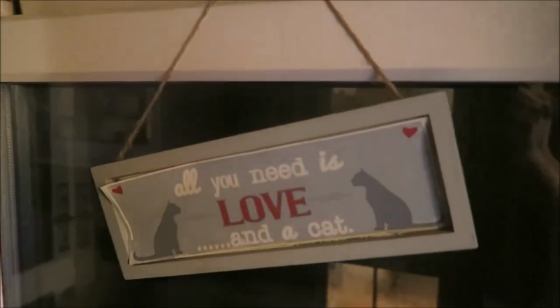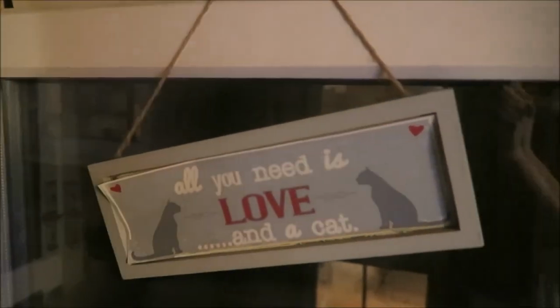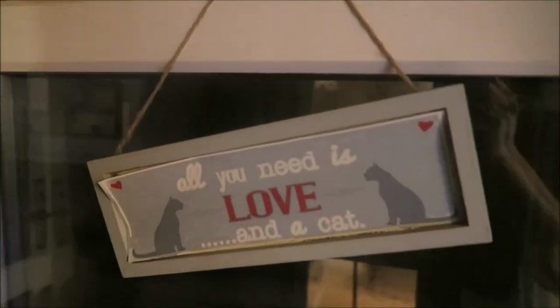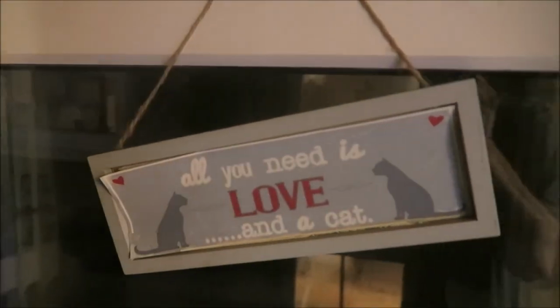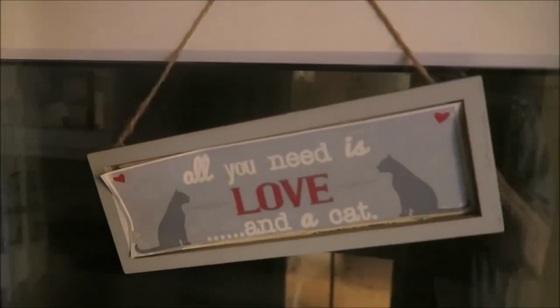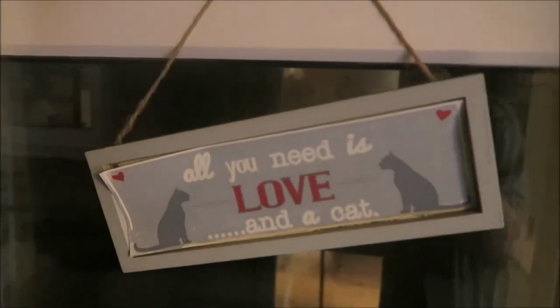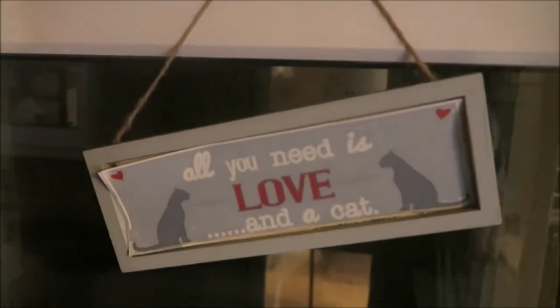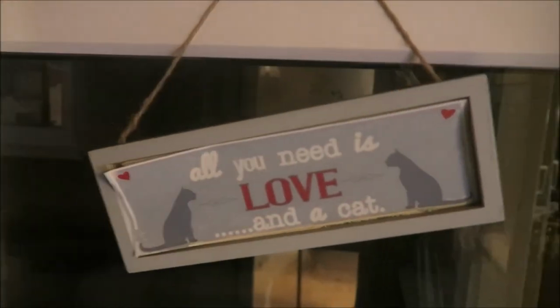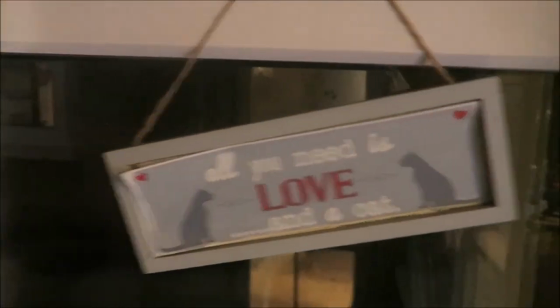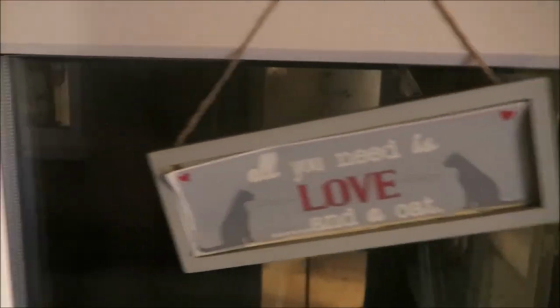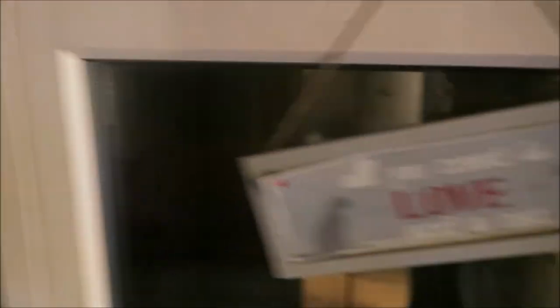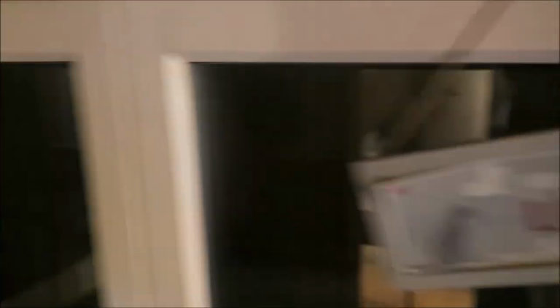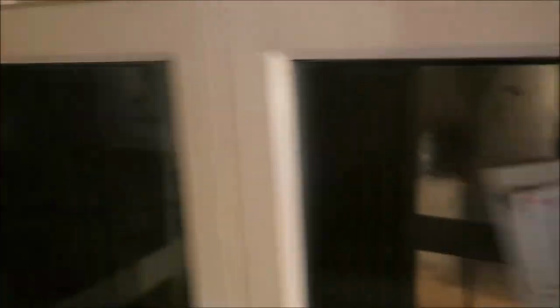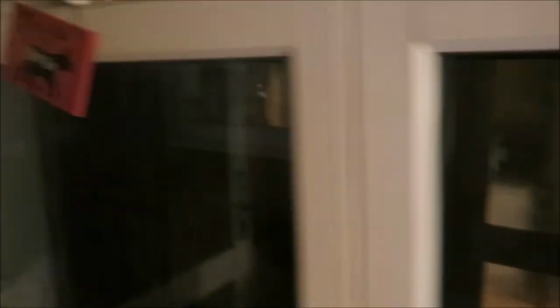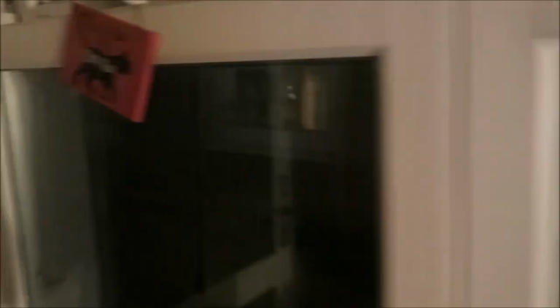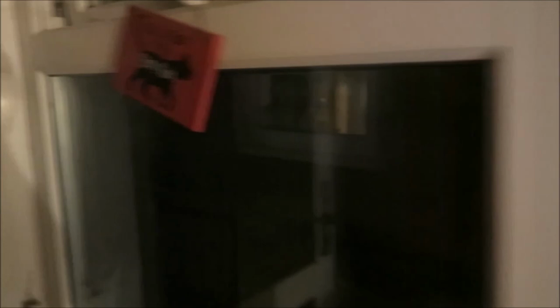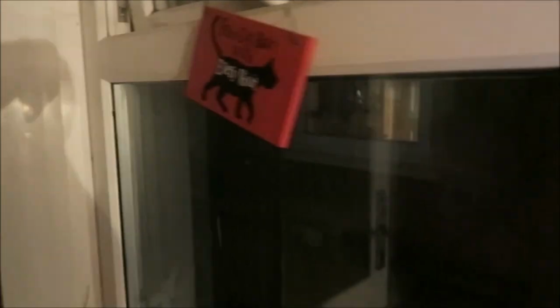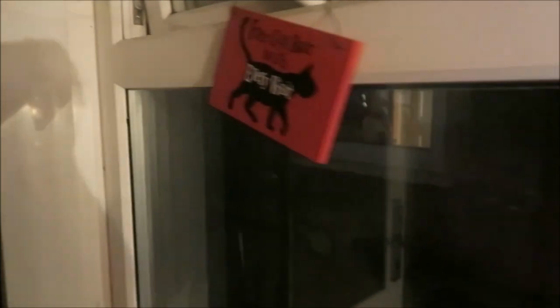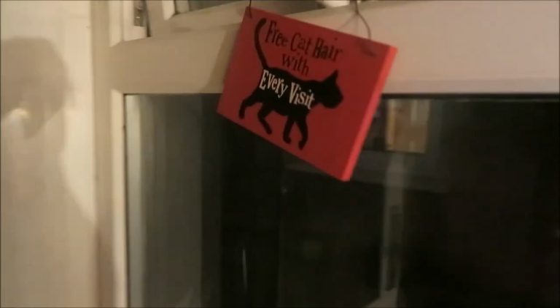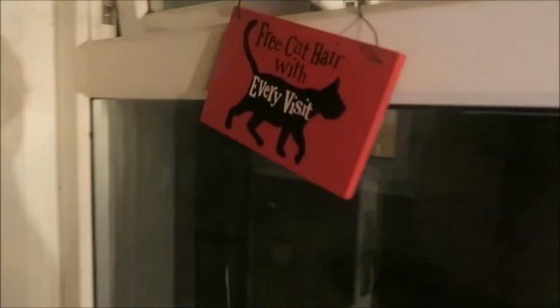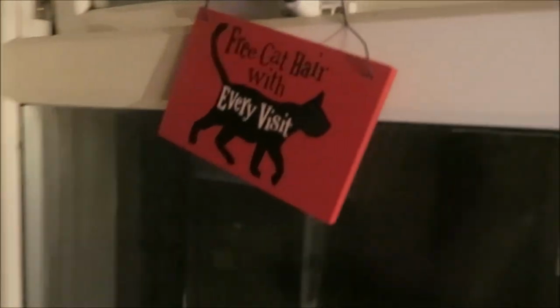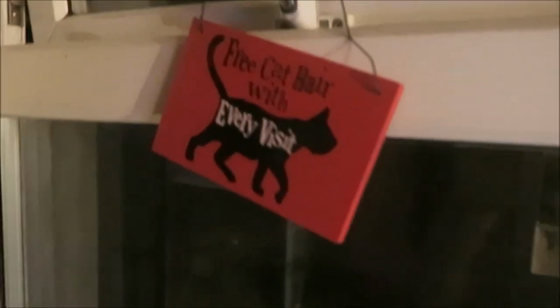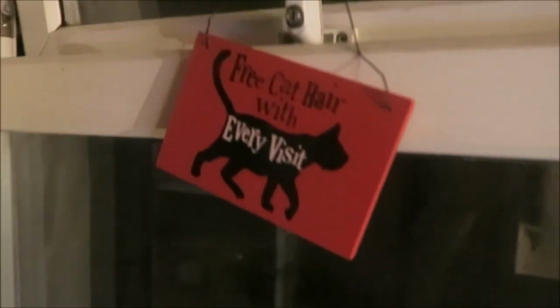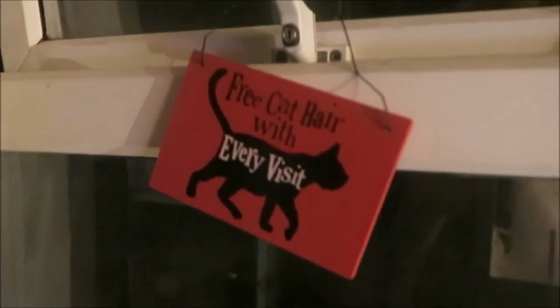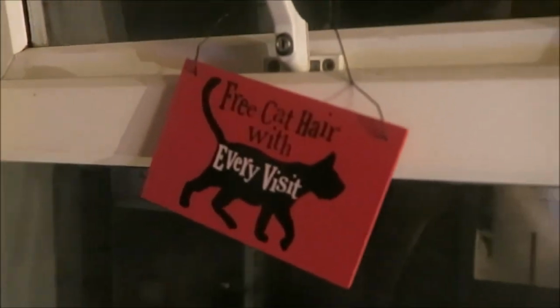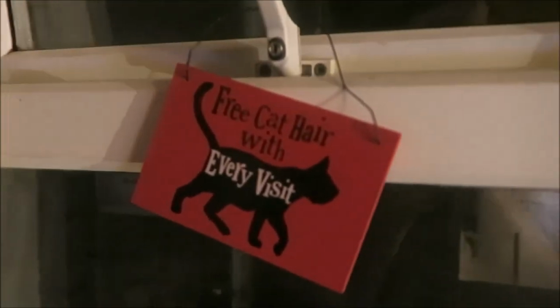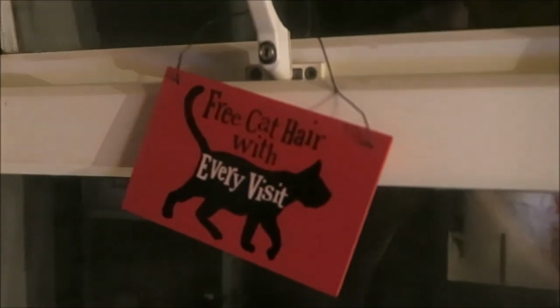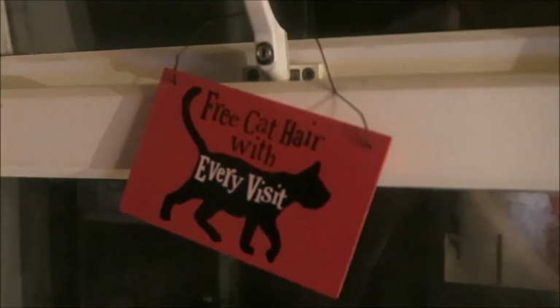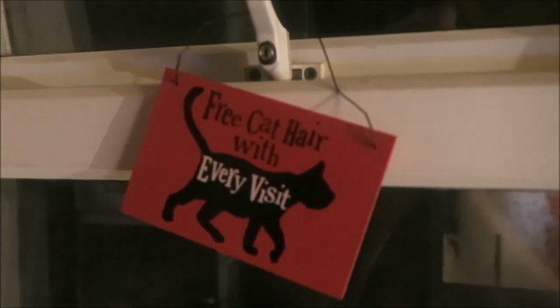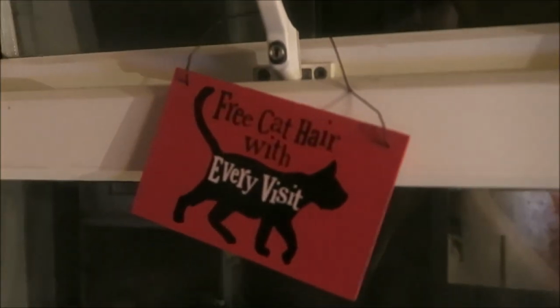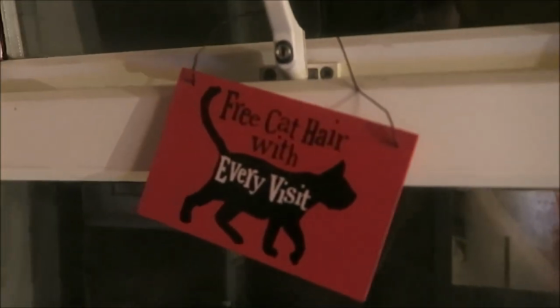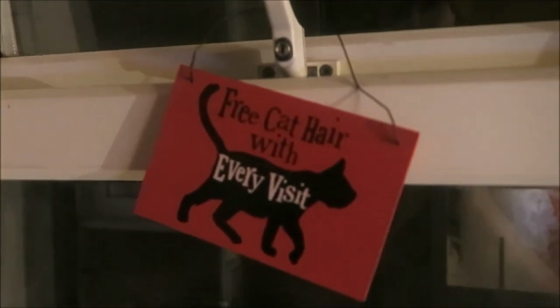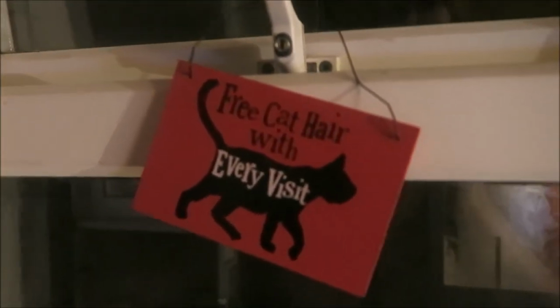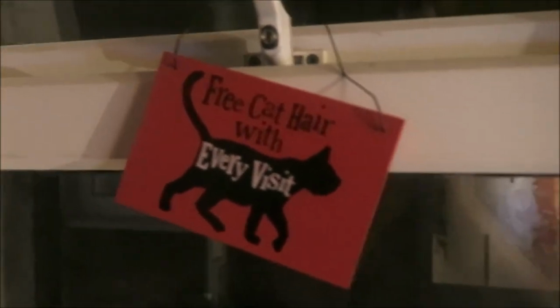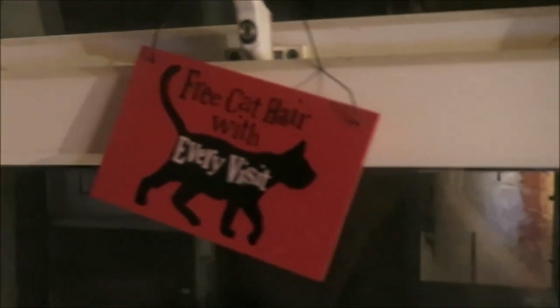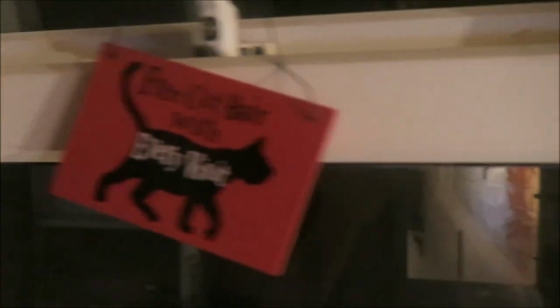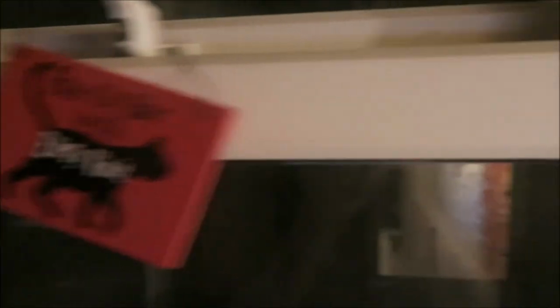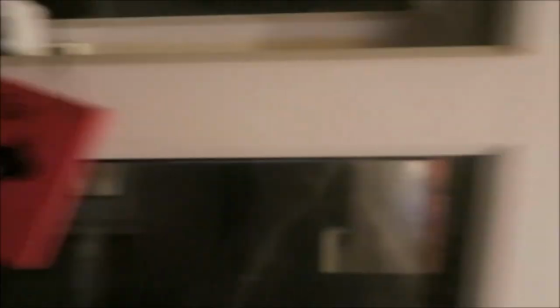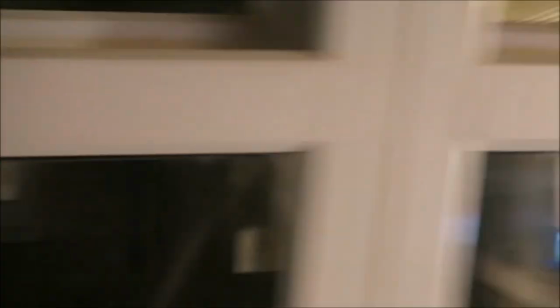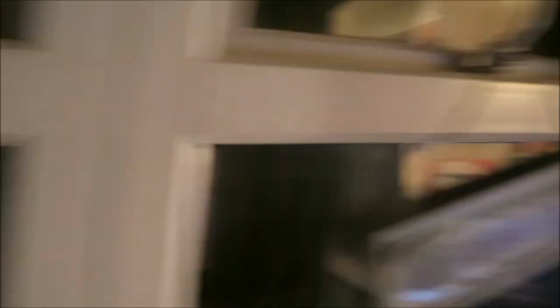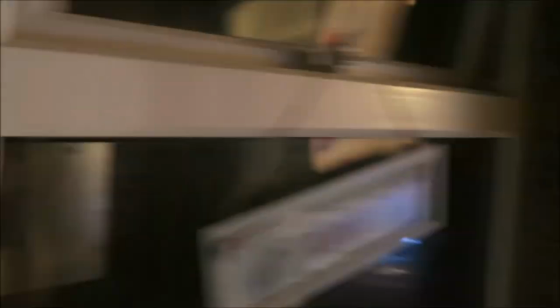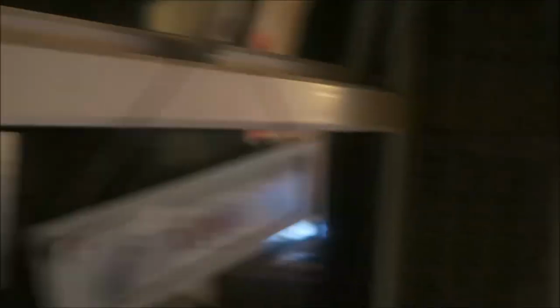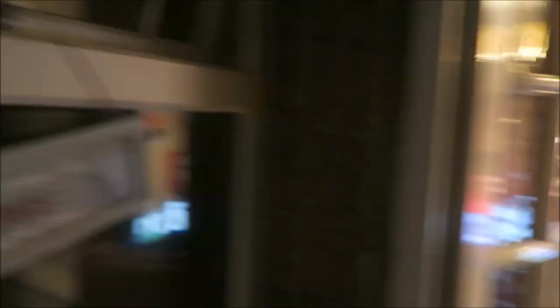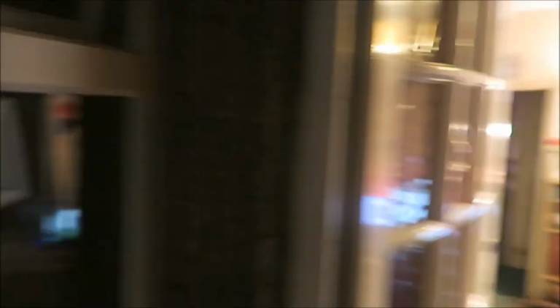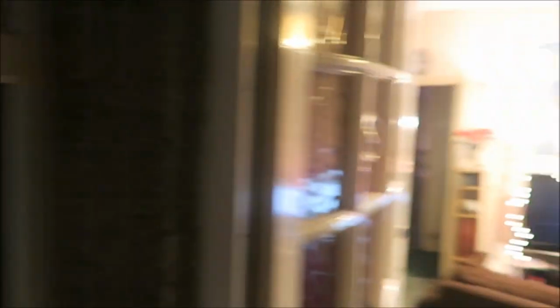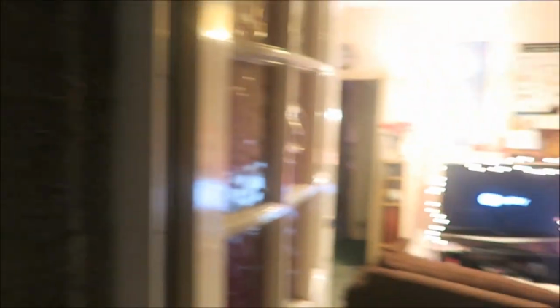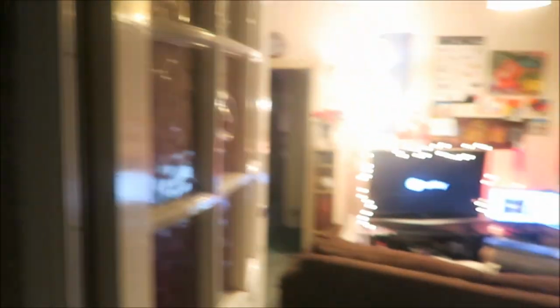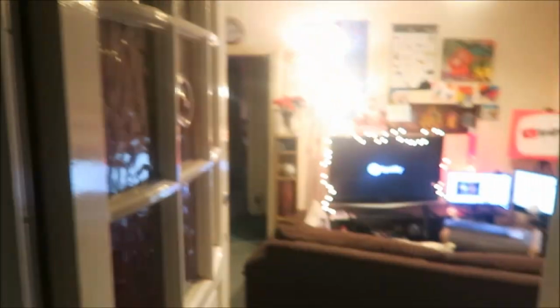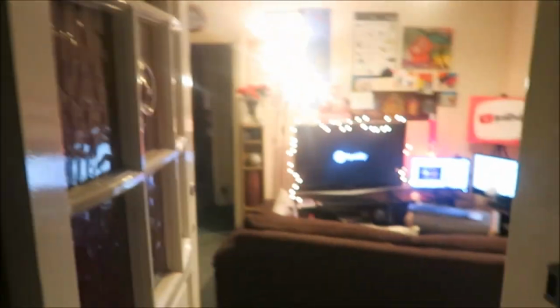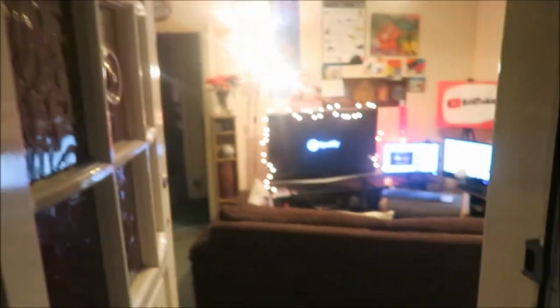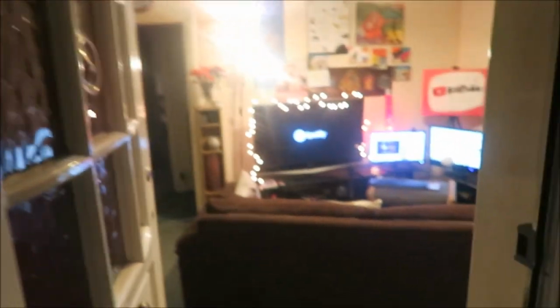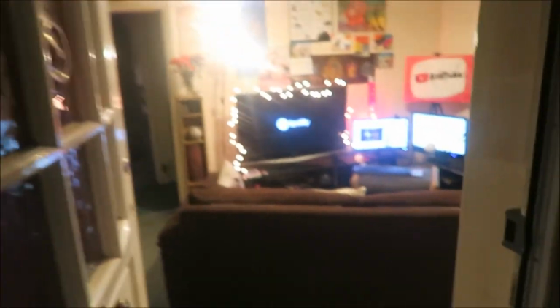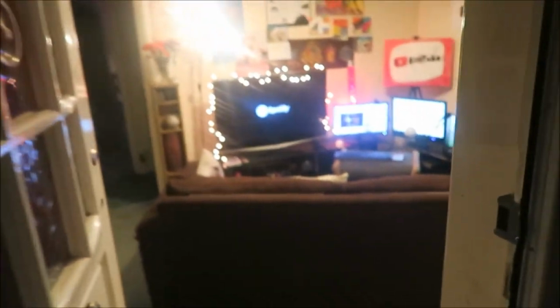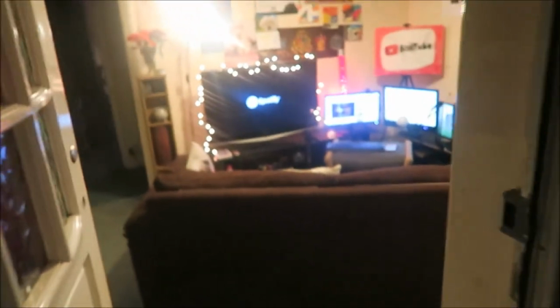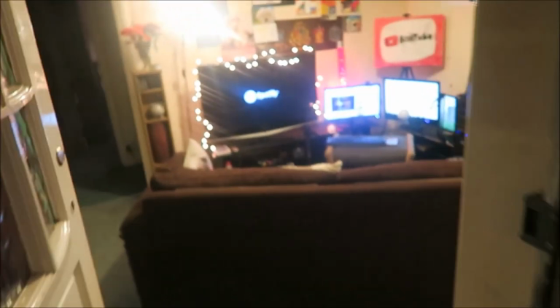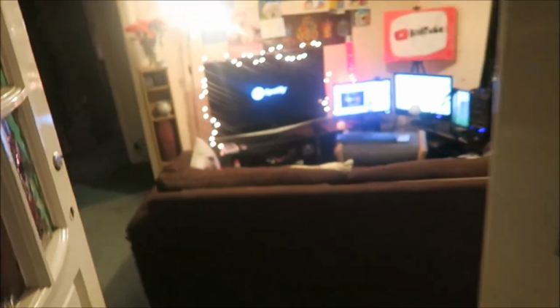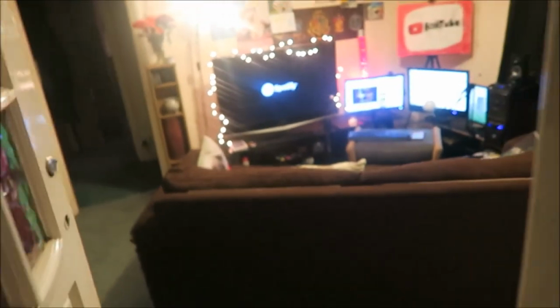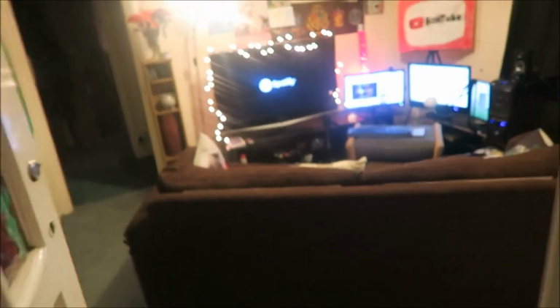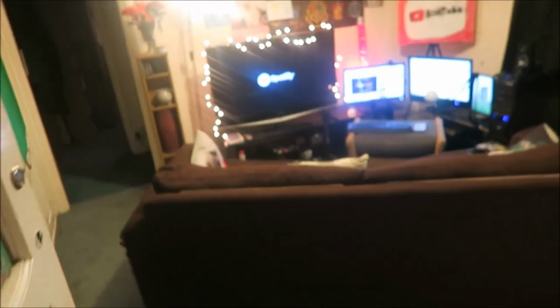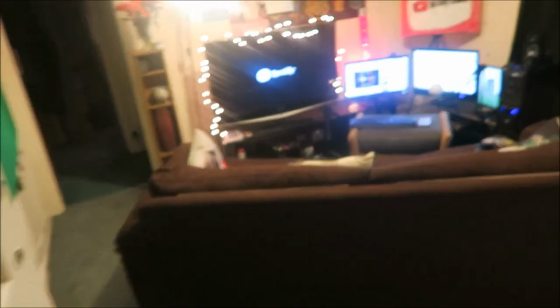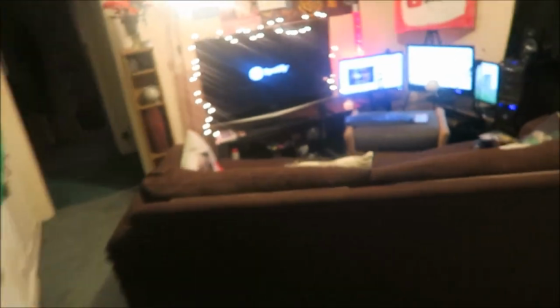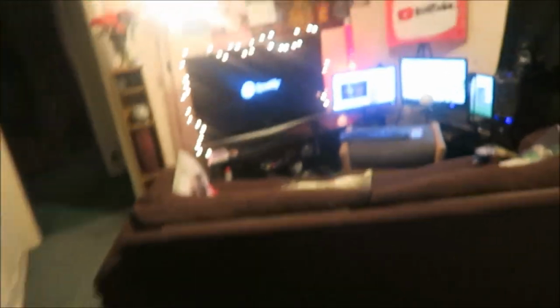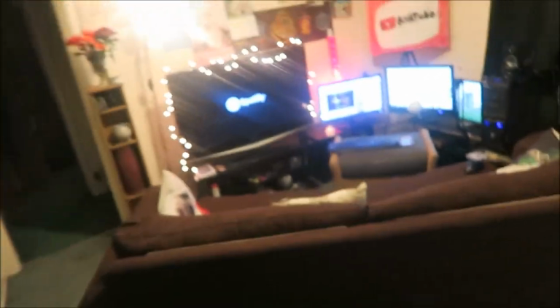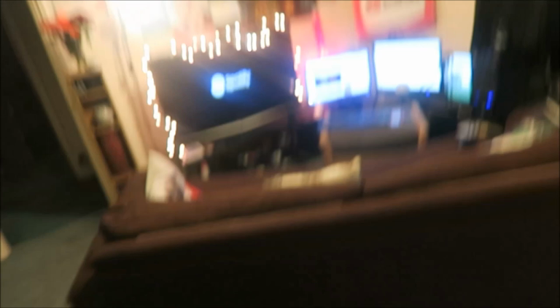We've got 'All You Need Is Love and a Cat' and 'Free Cat Hair With Every Visit.' So then turning around, you walk into my house.